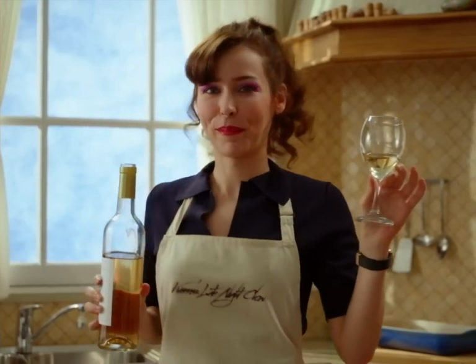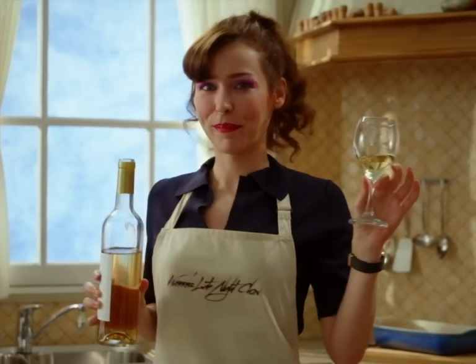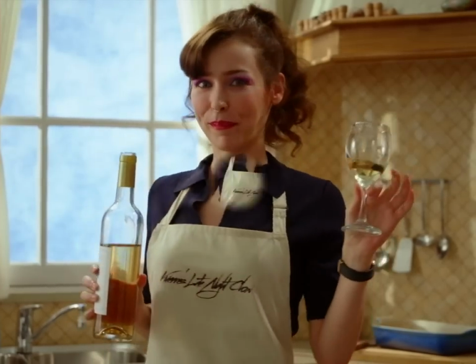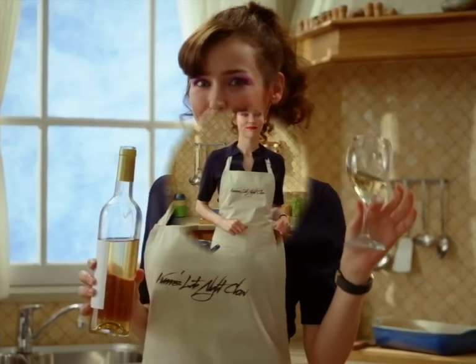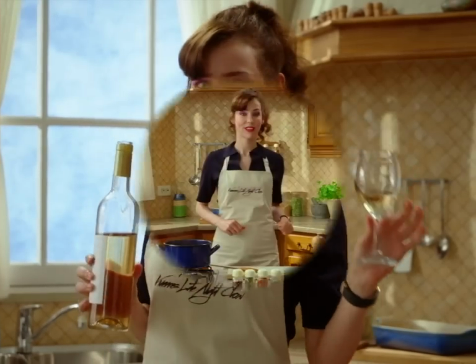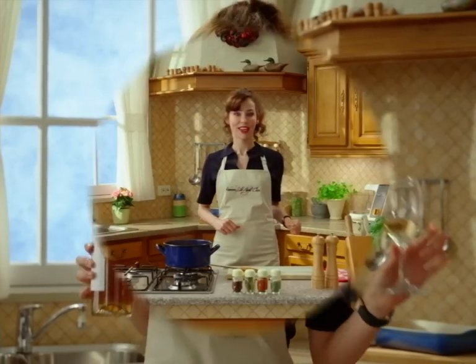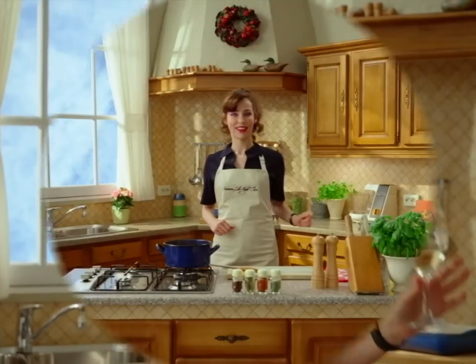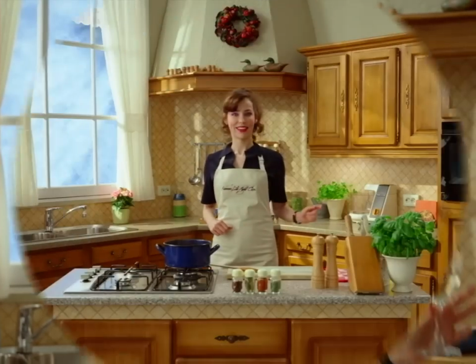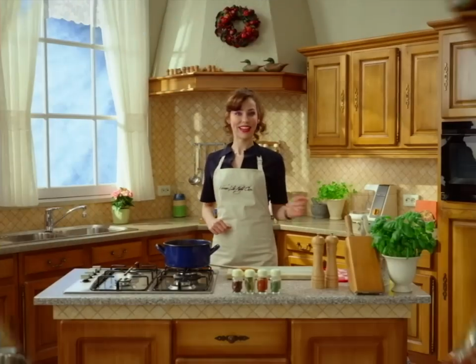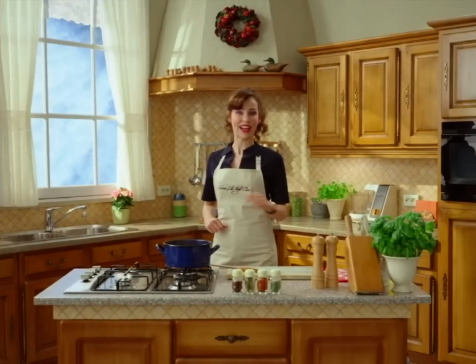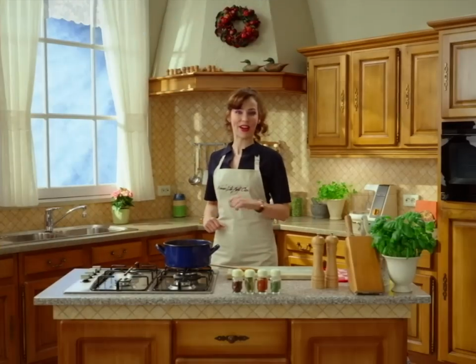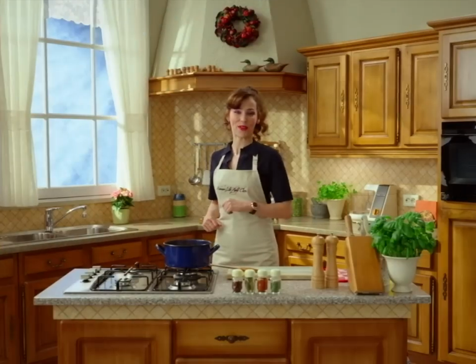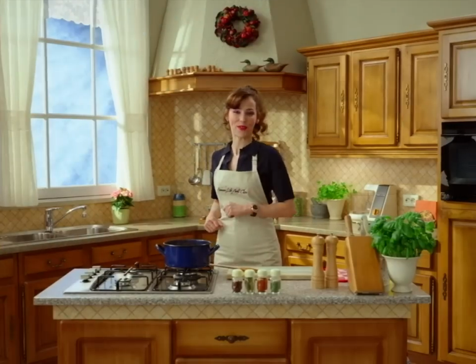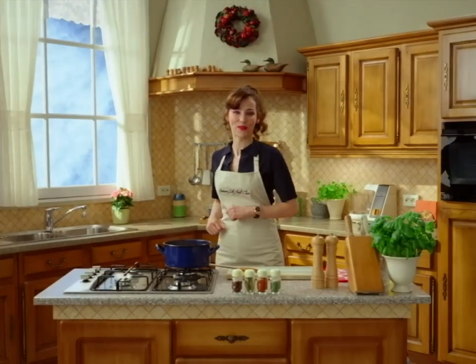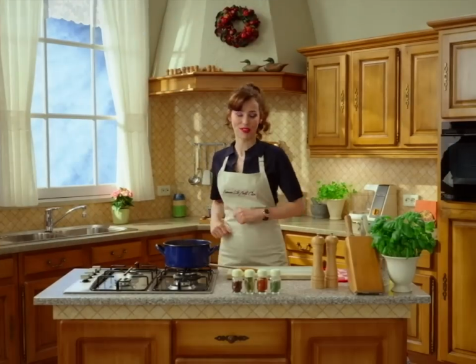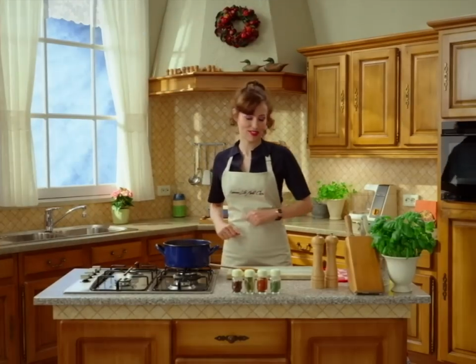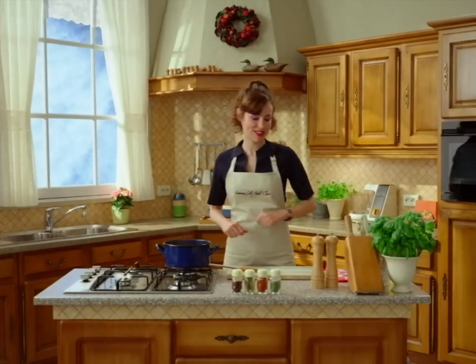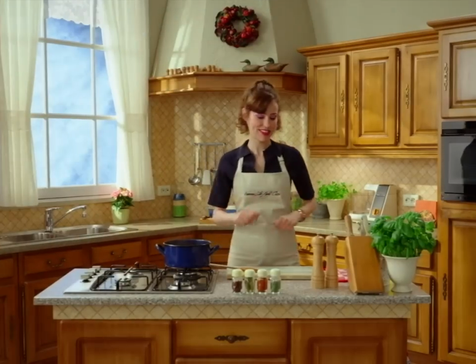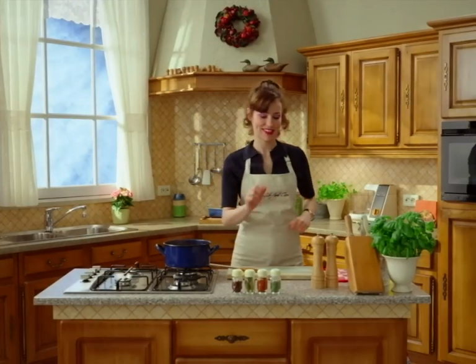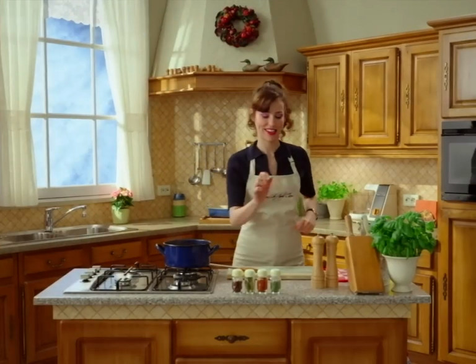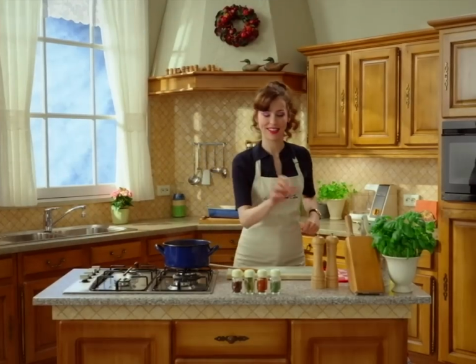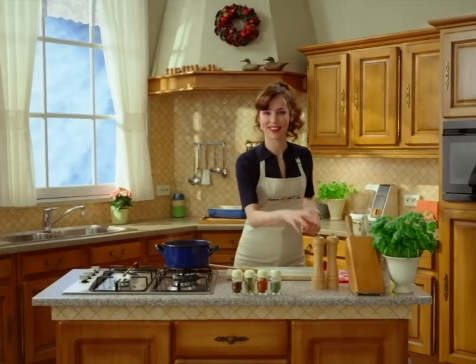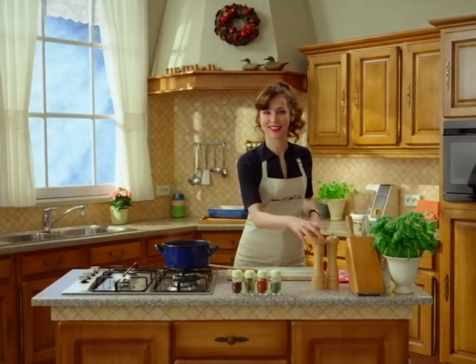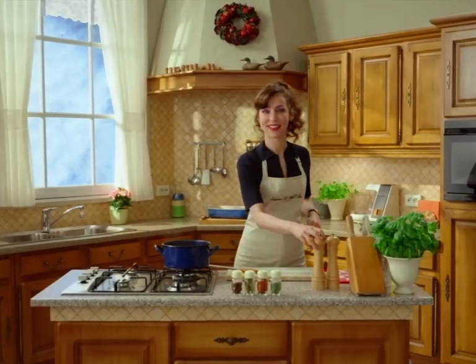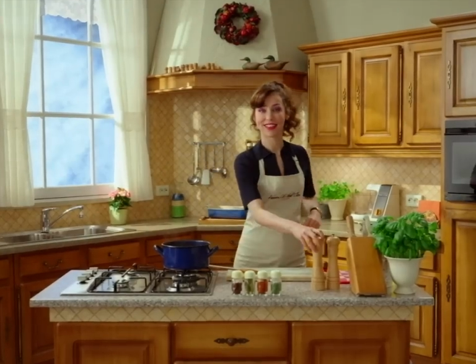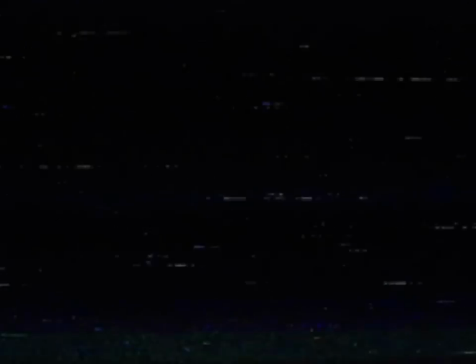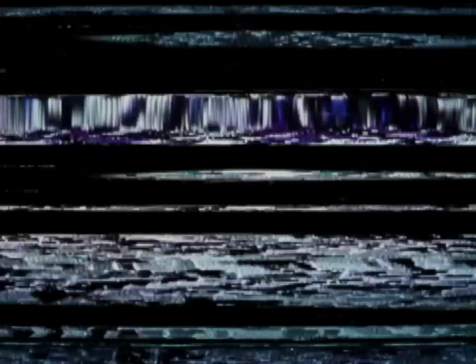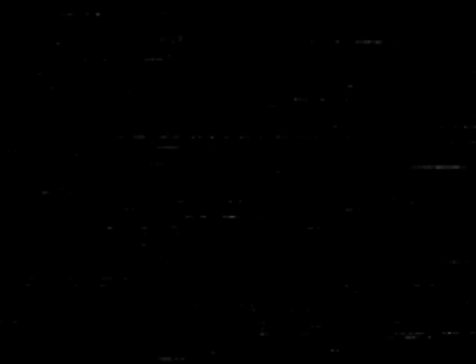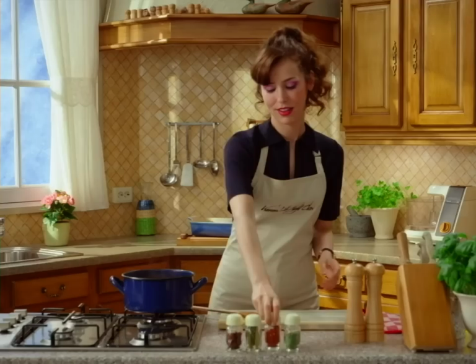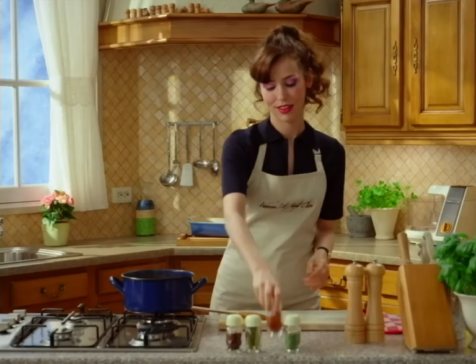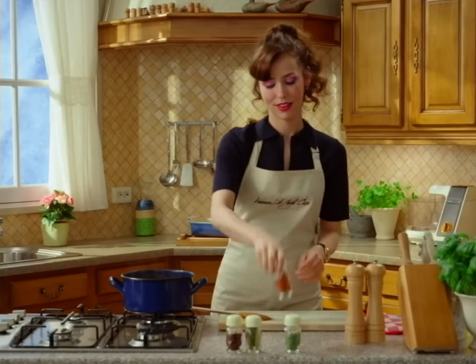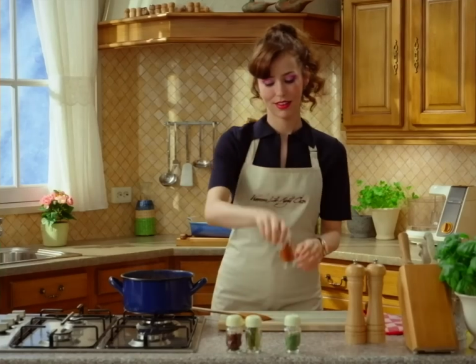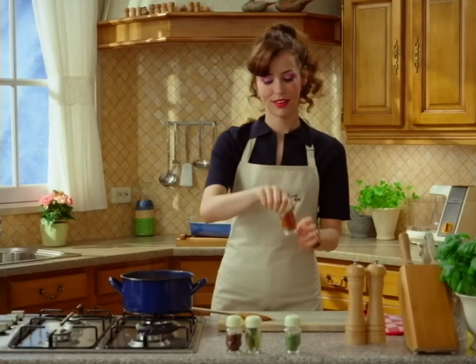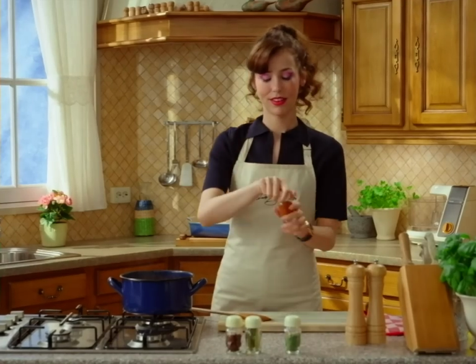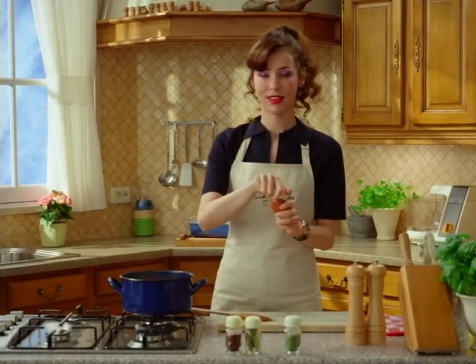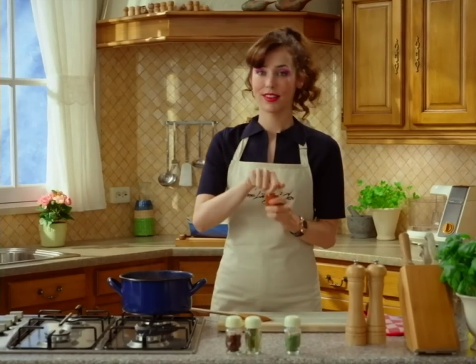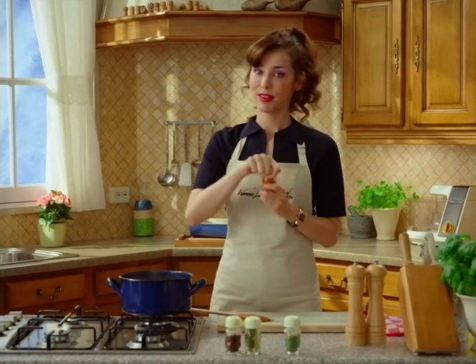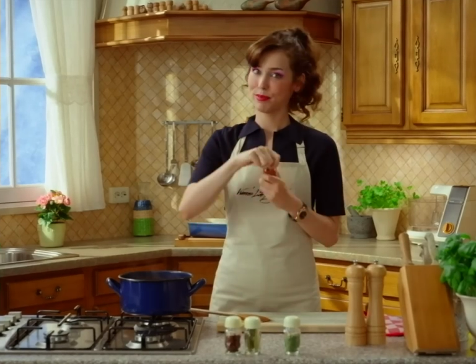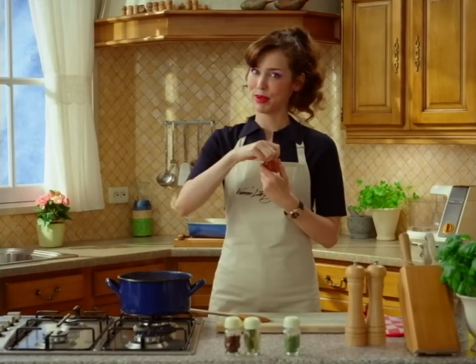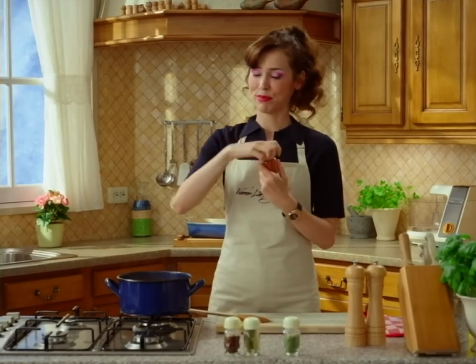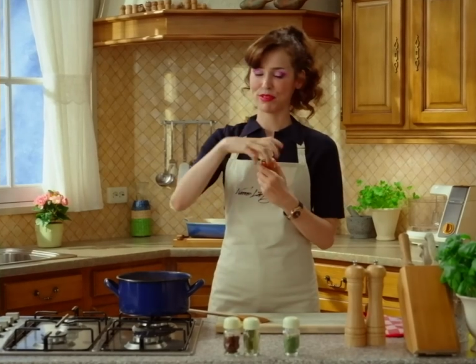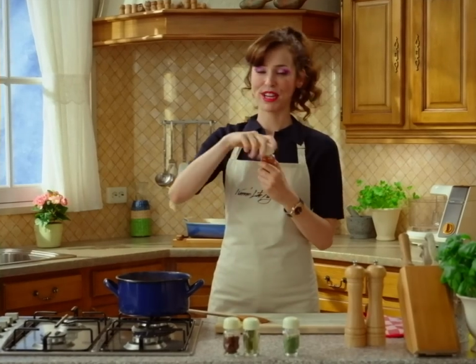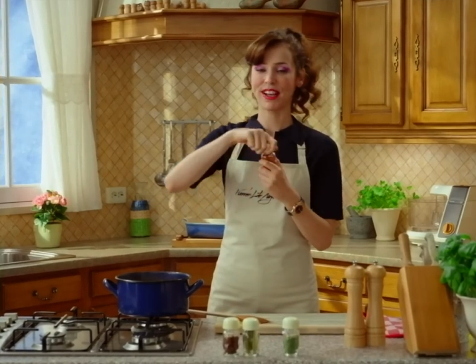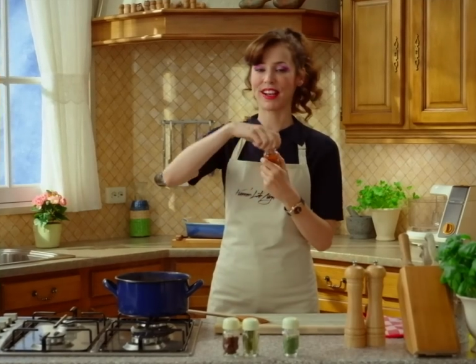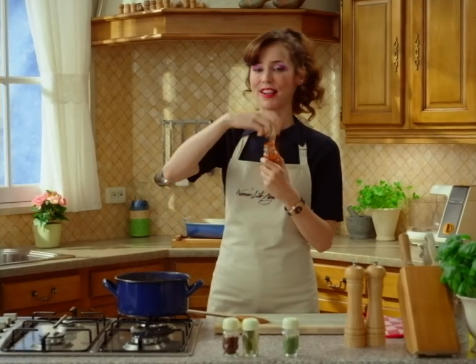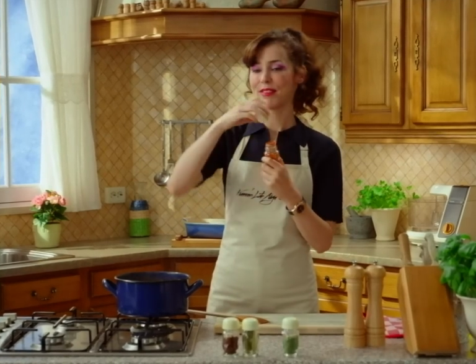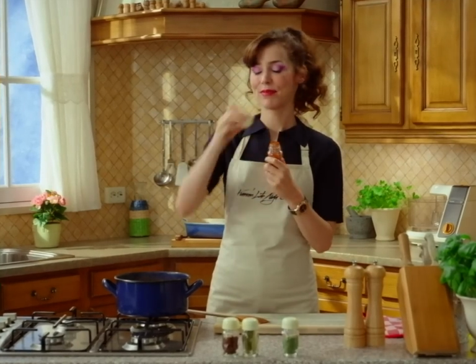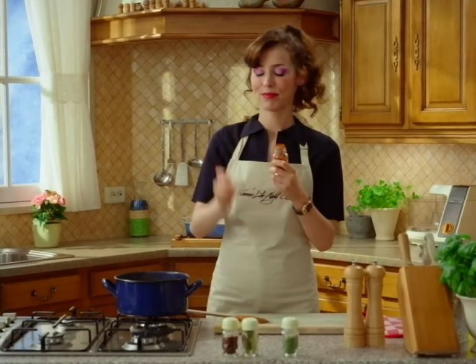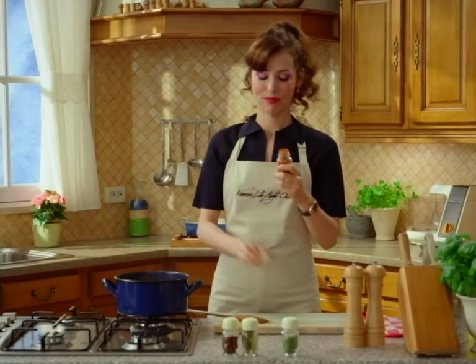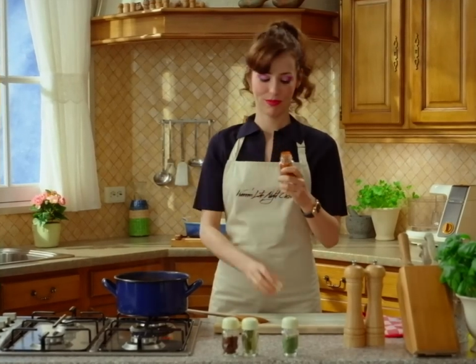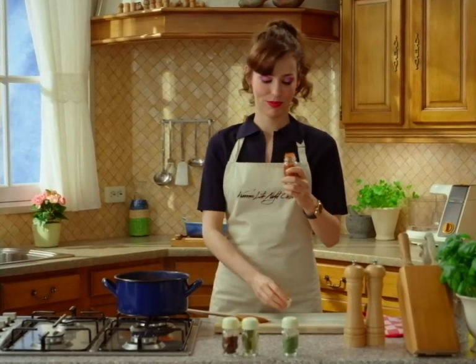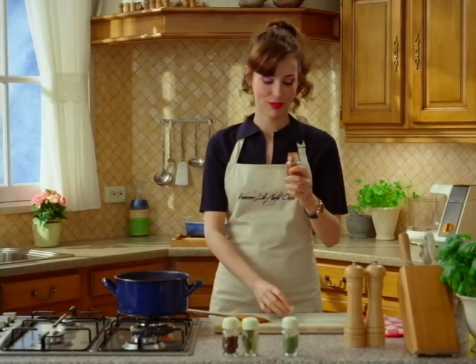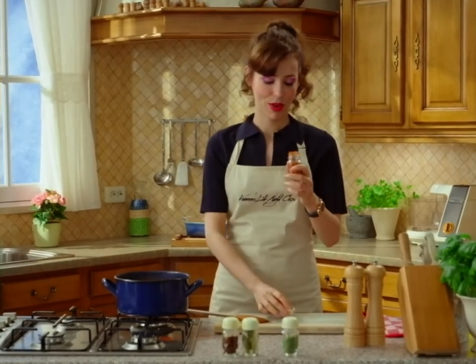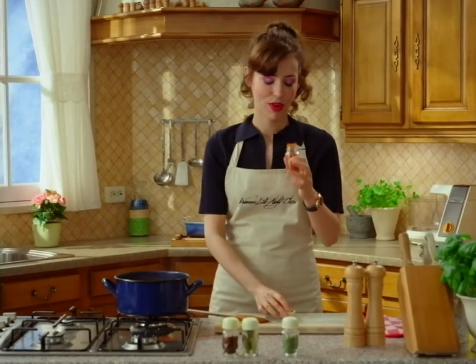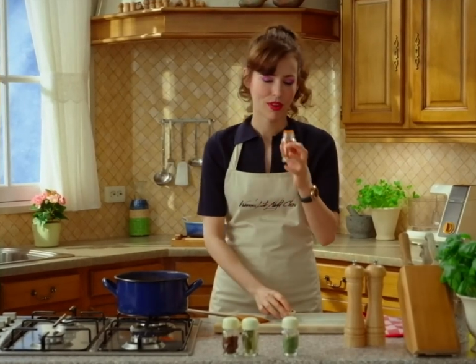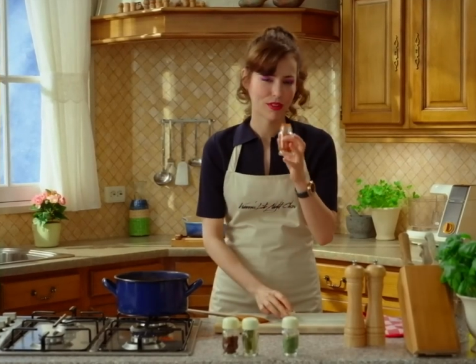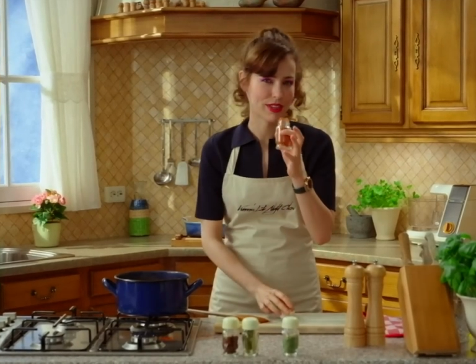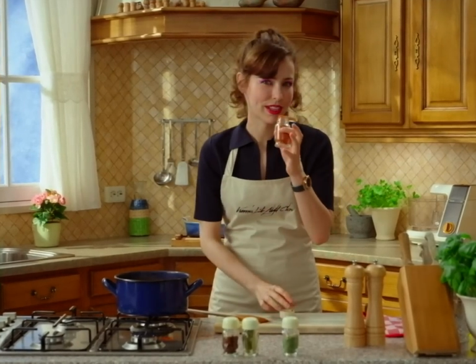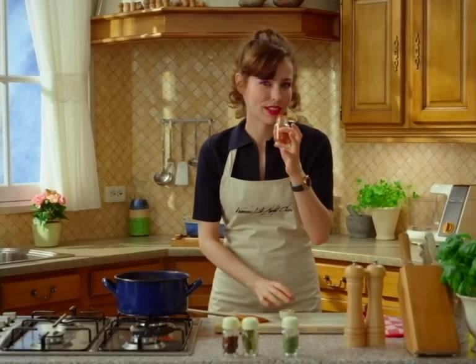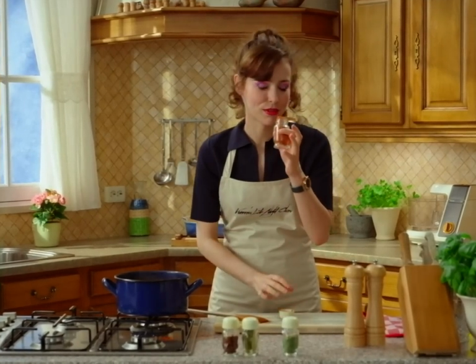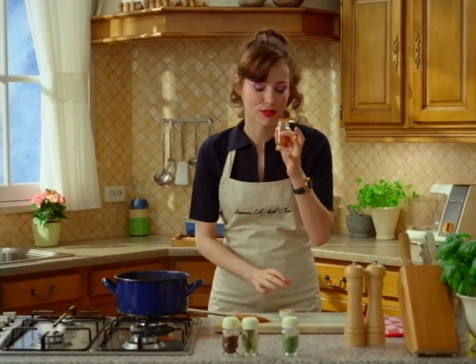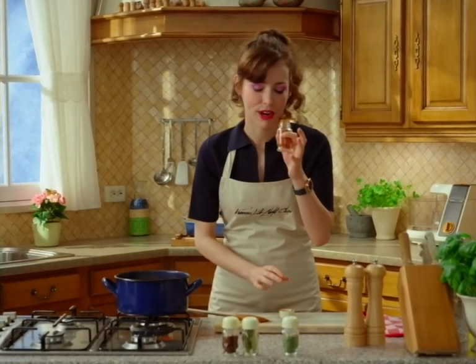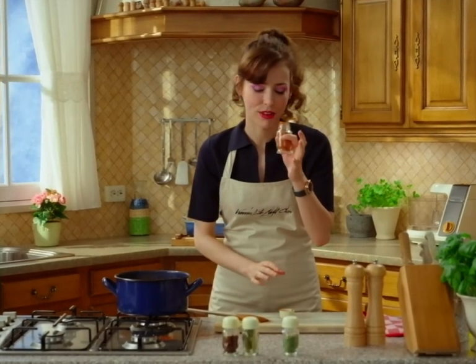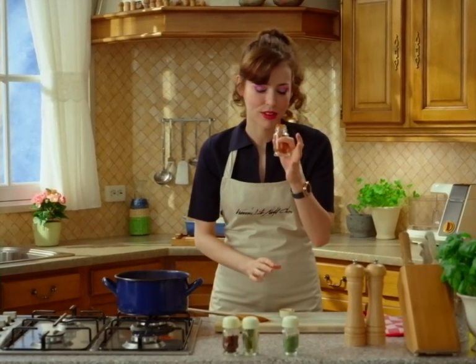Now, season it. Paprika, really fragrant.